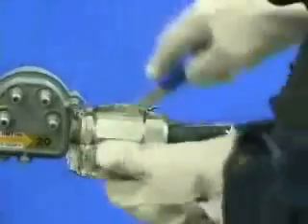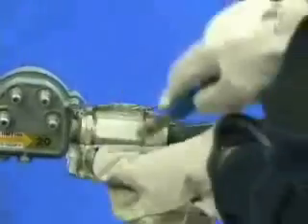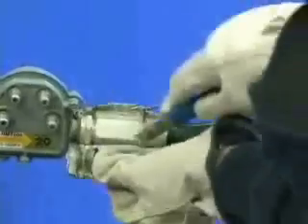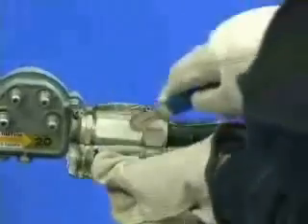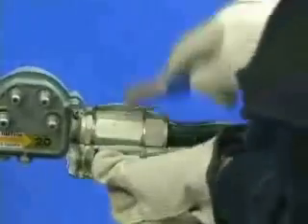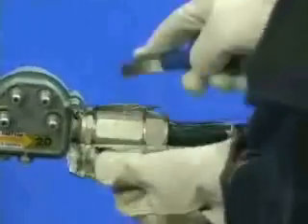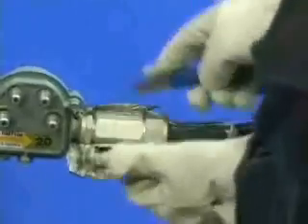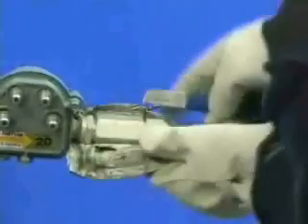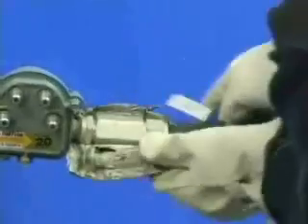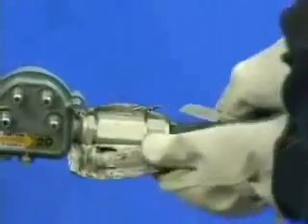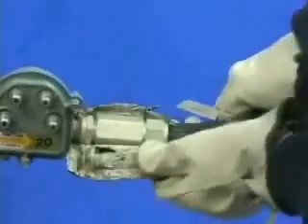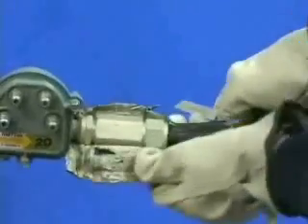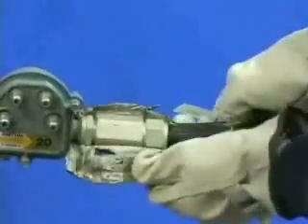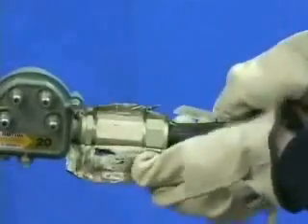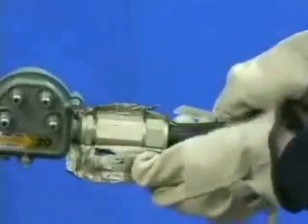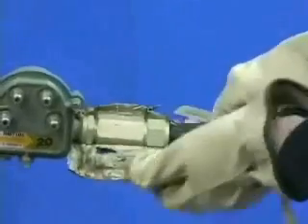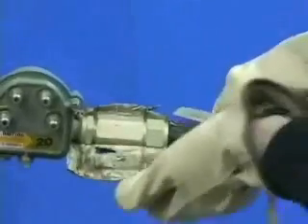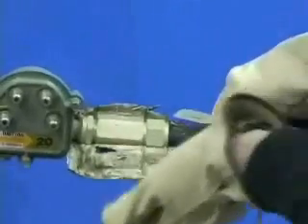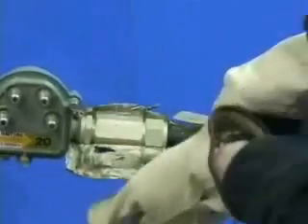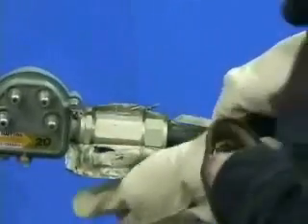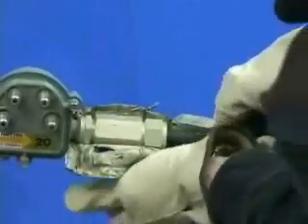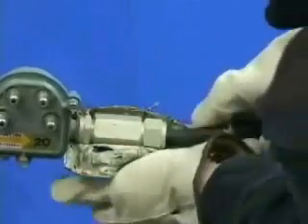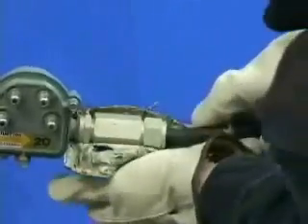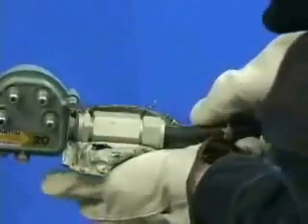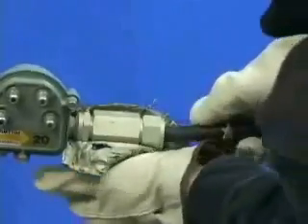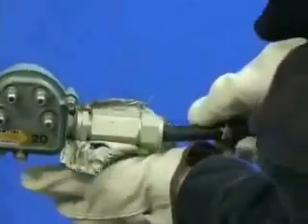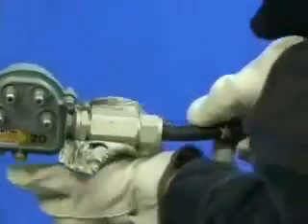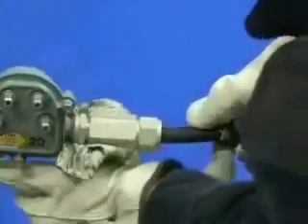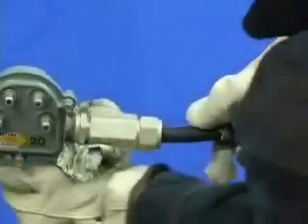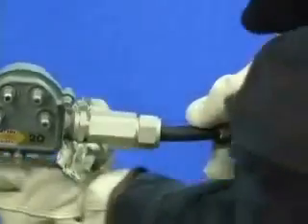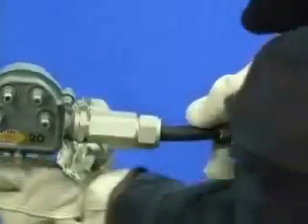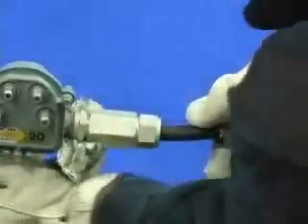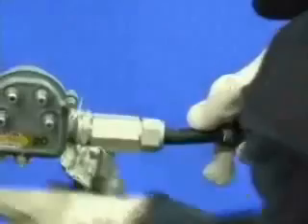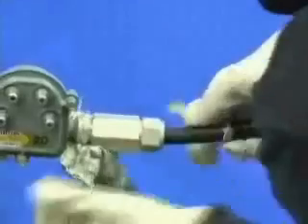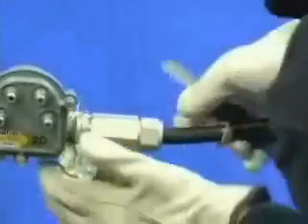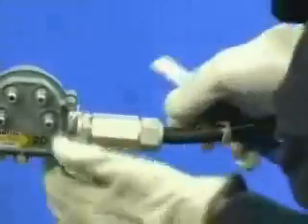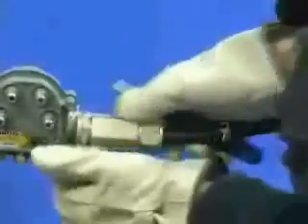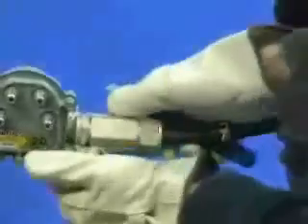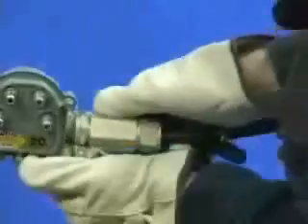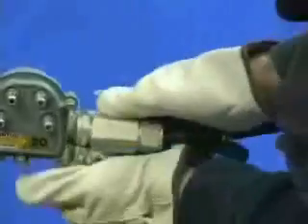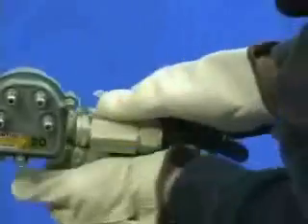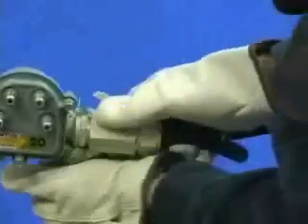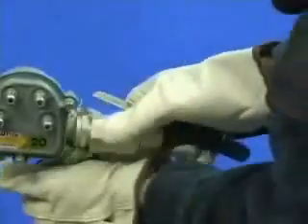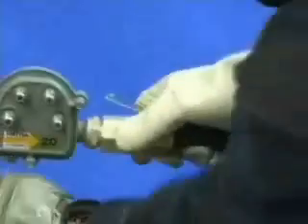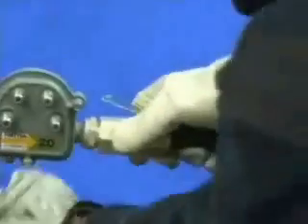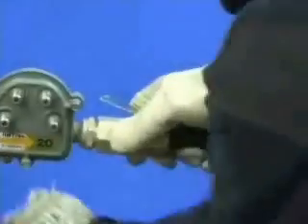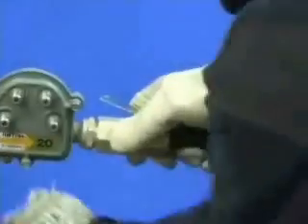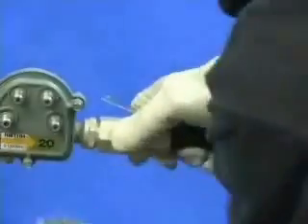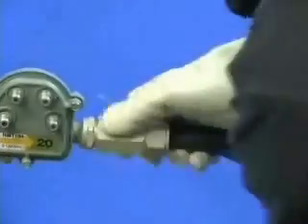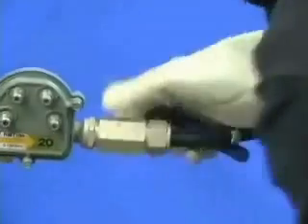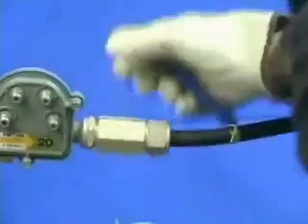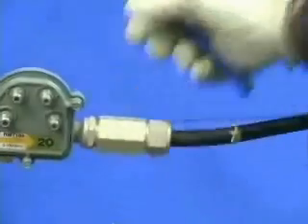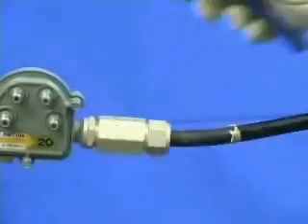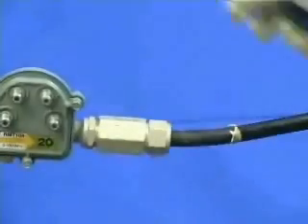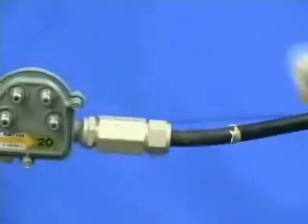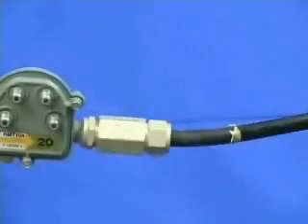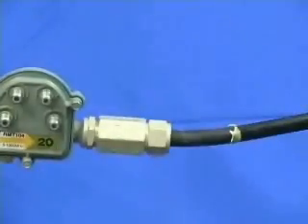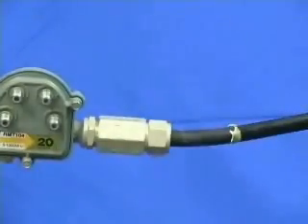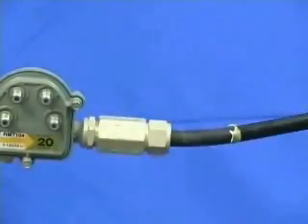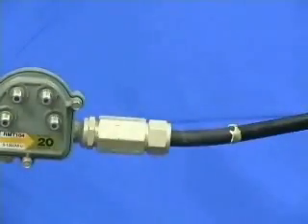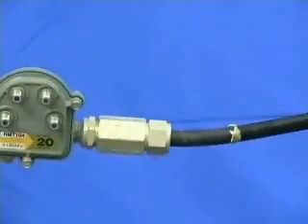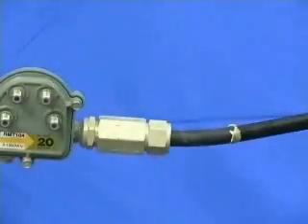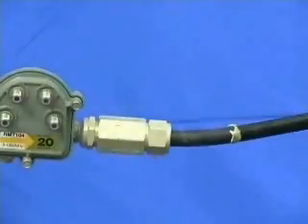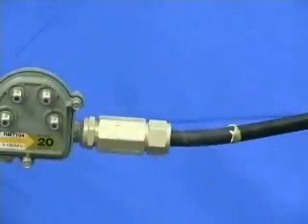Canoosa sleeves have an aggressive adhesive that will adhere to the cable sheath and connector, which makes removal difficult.